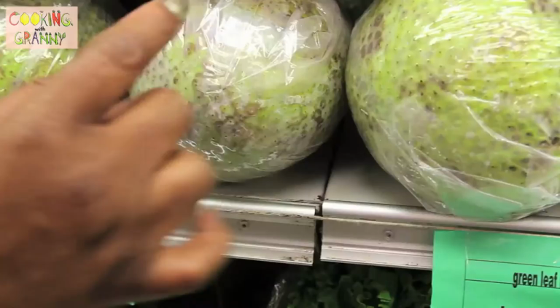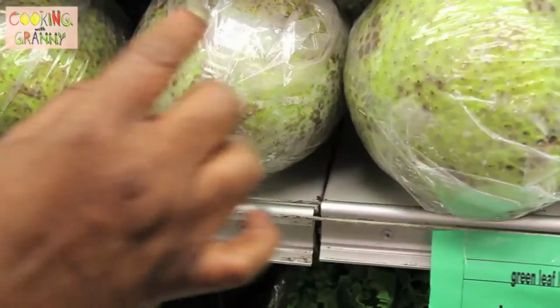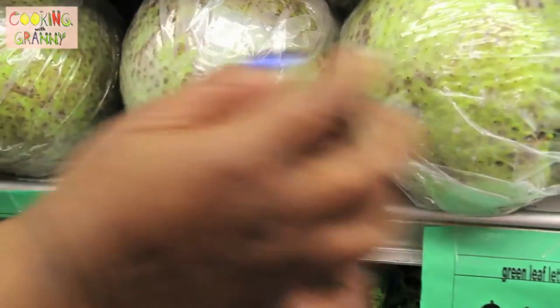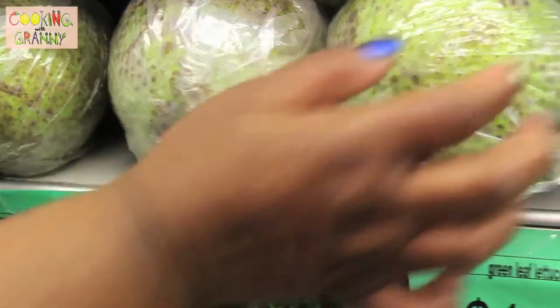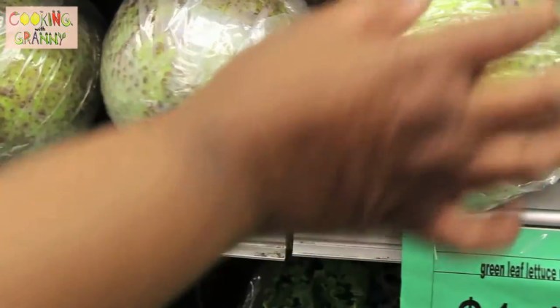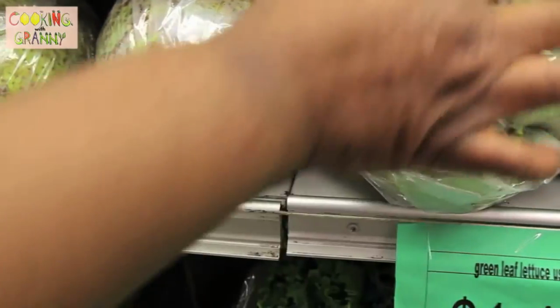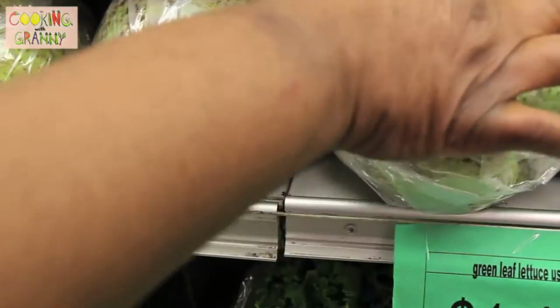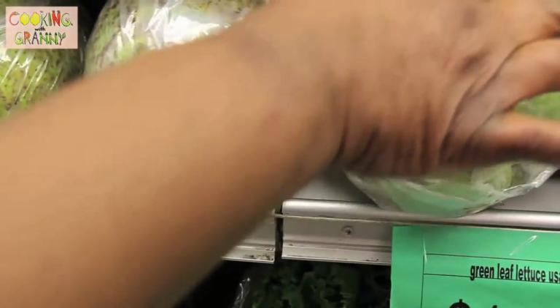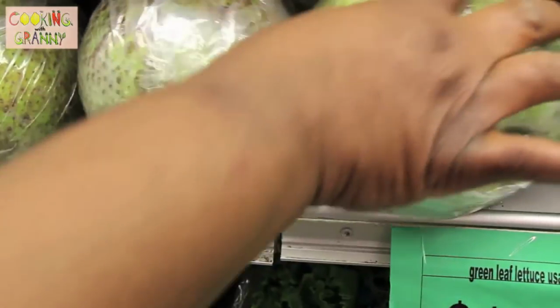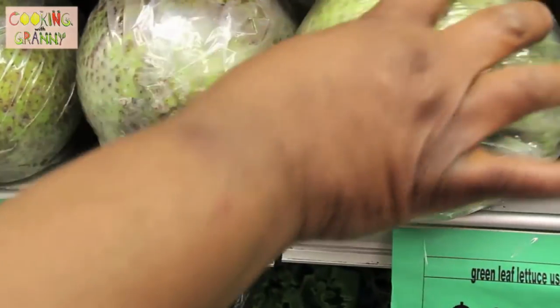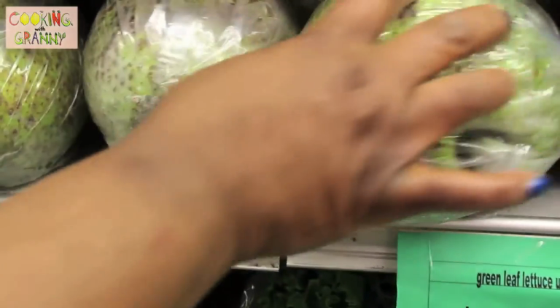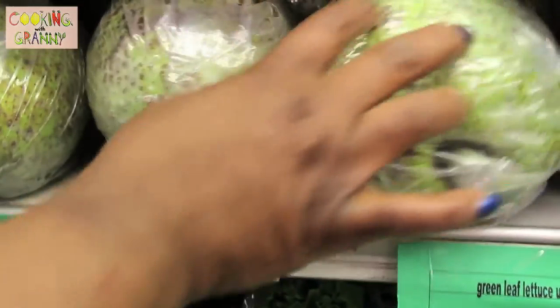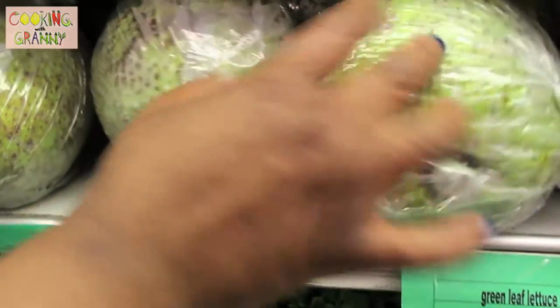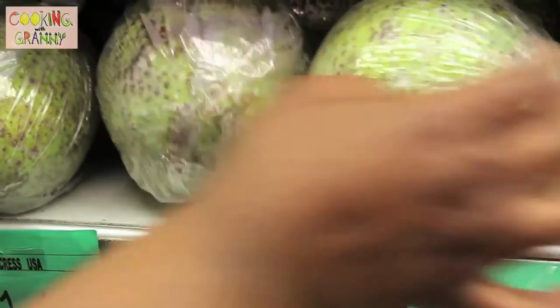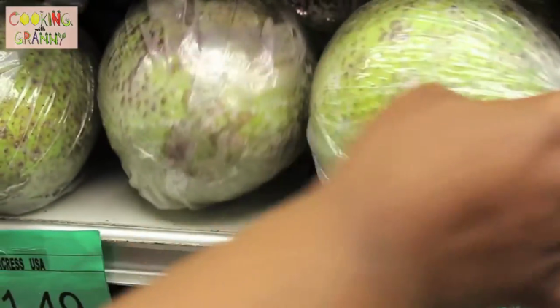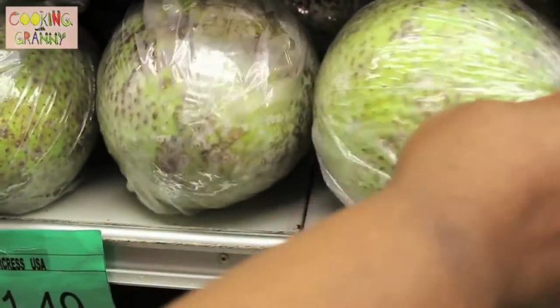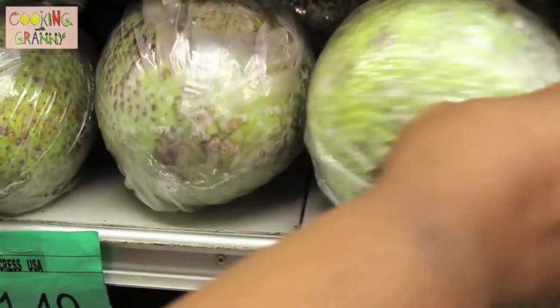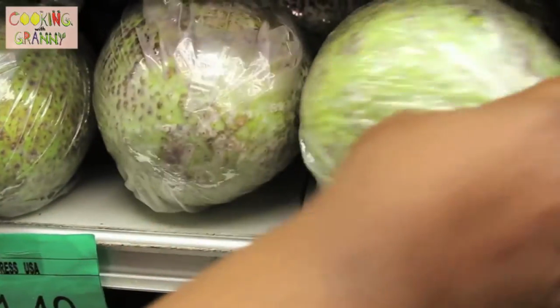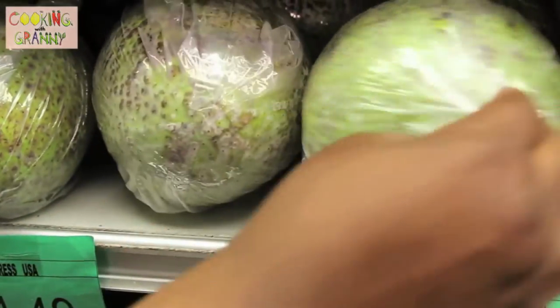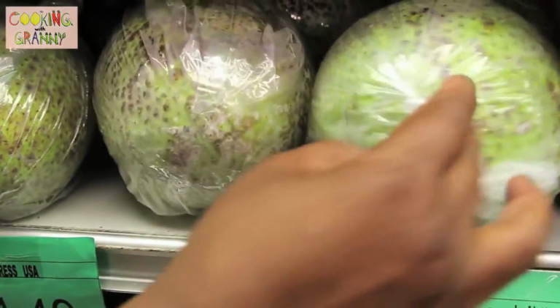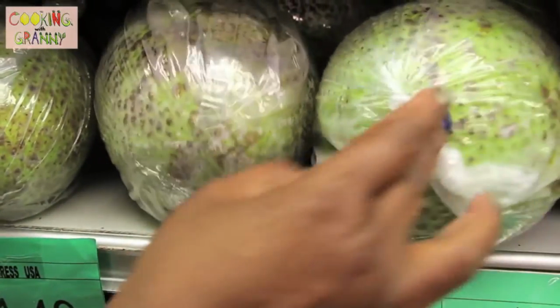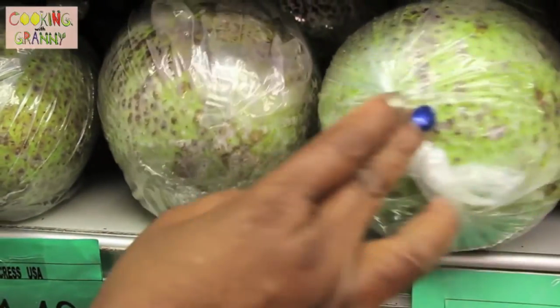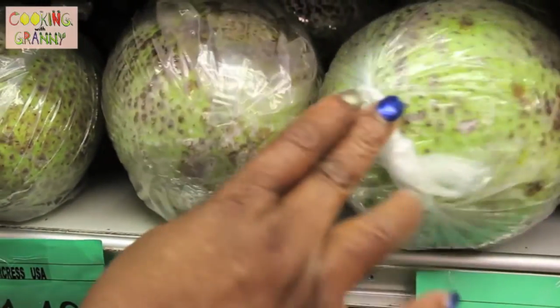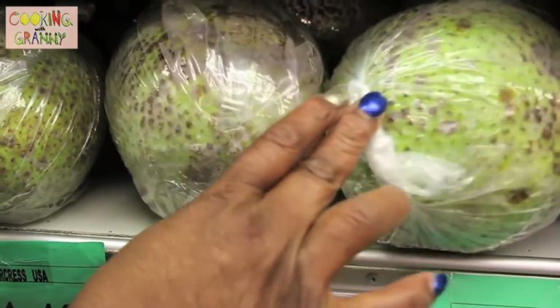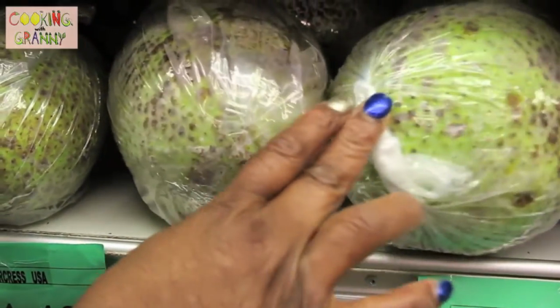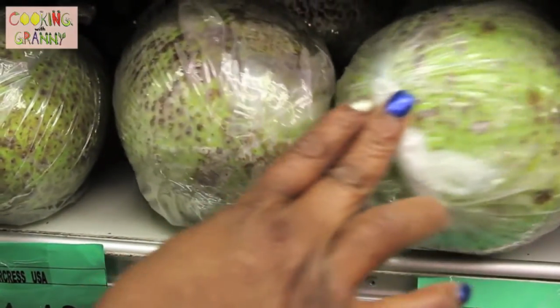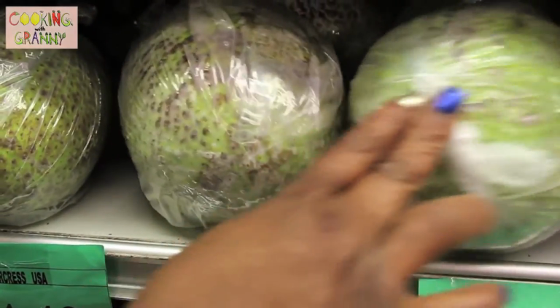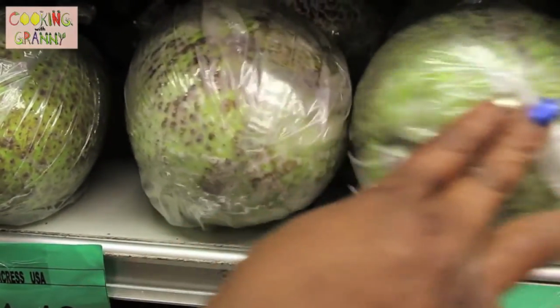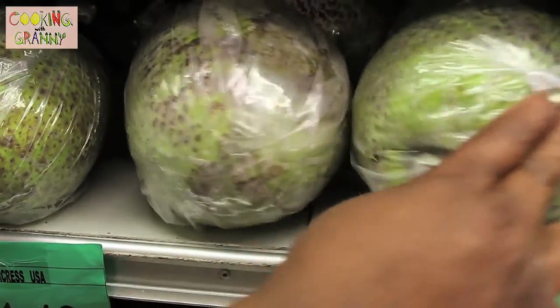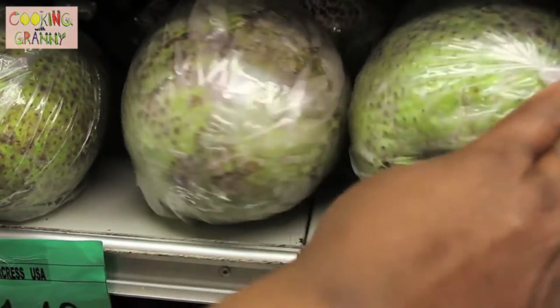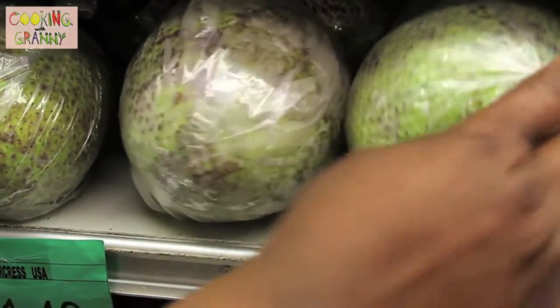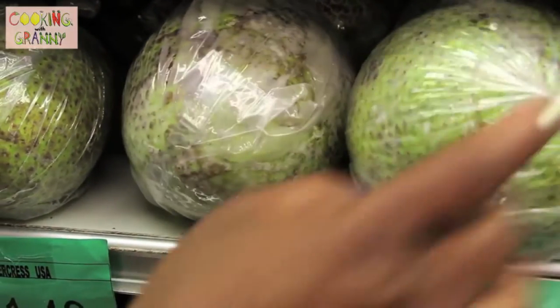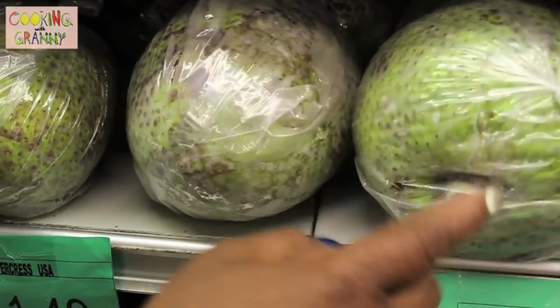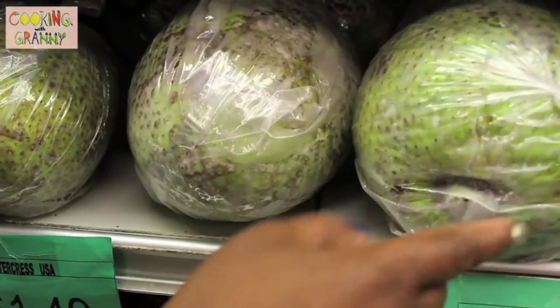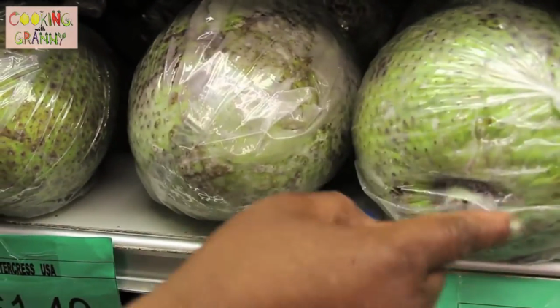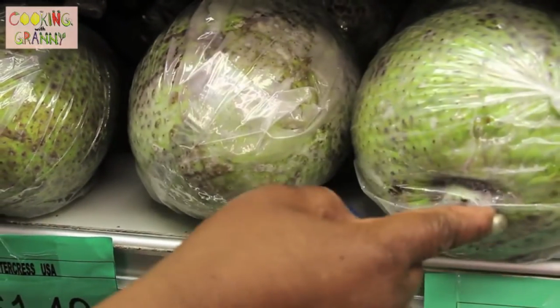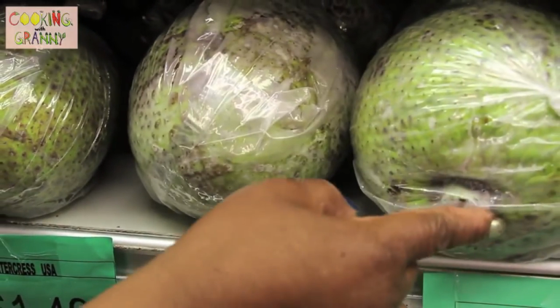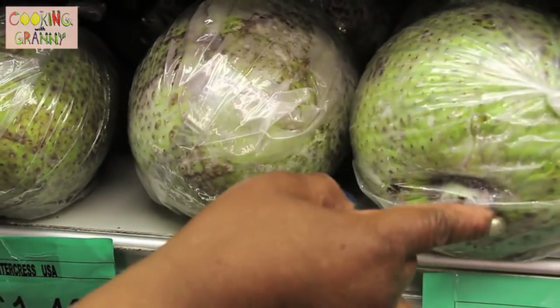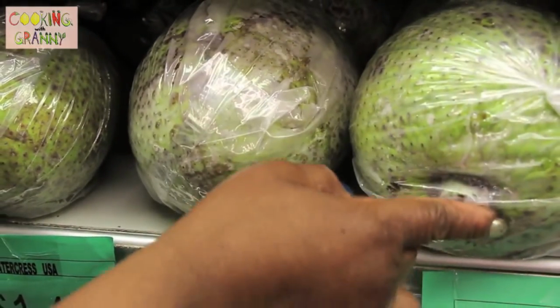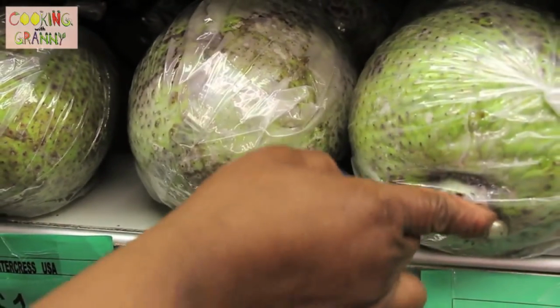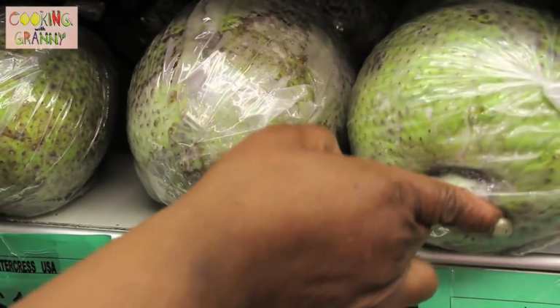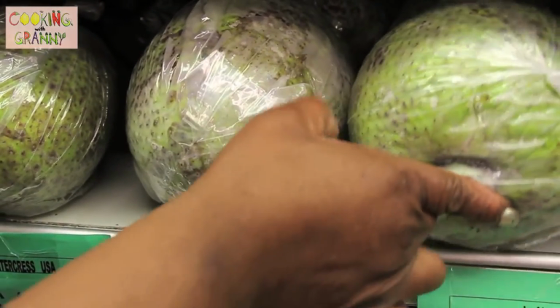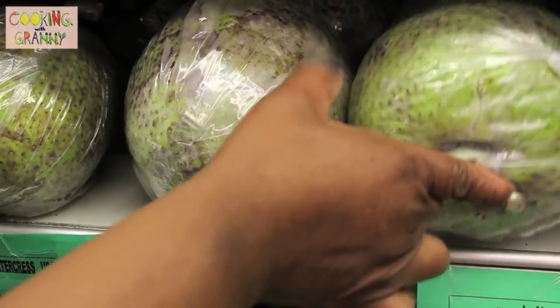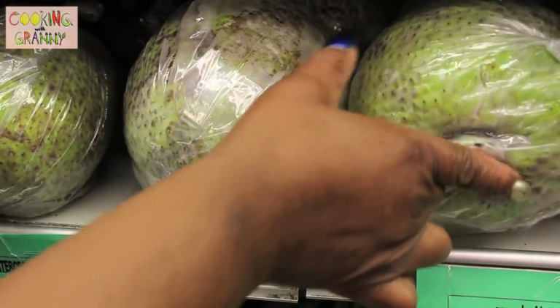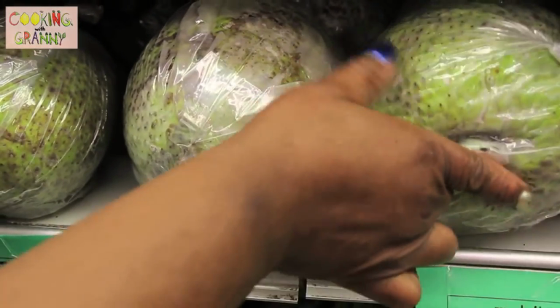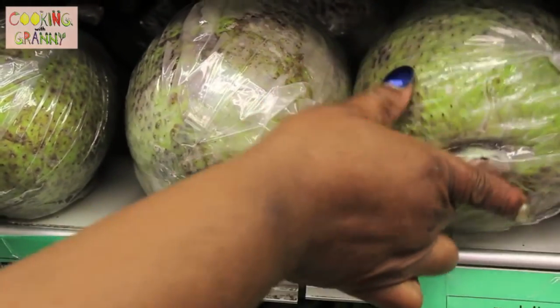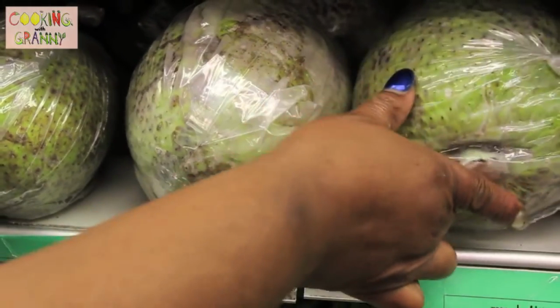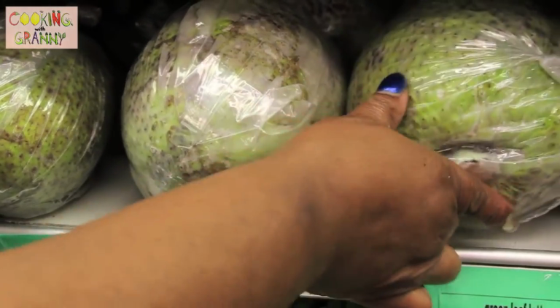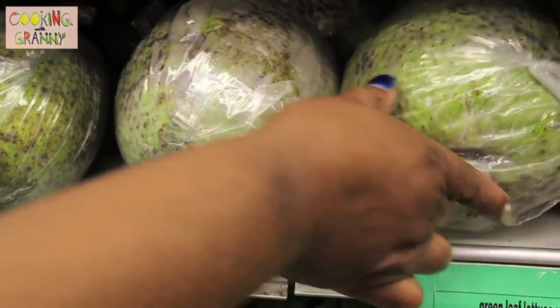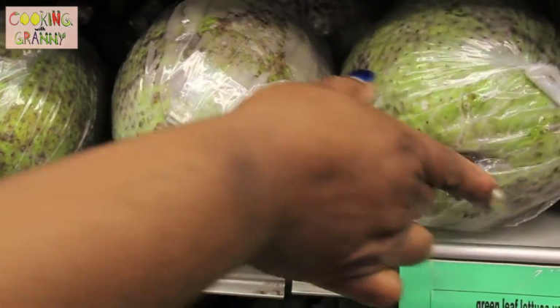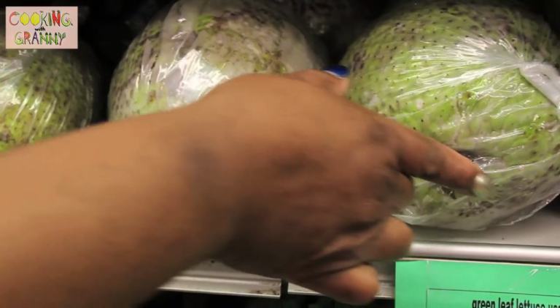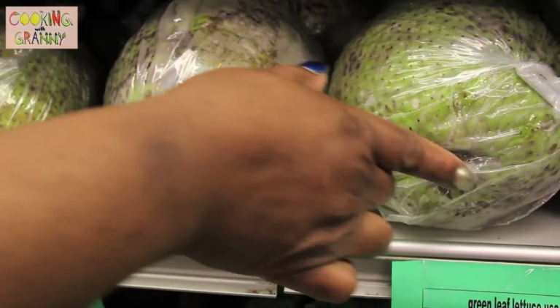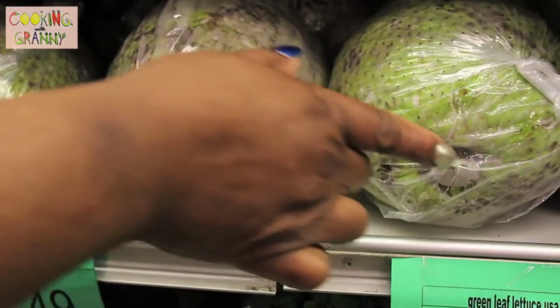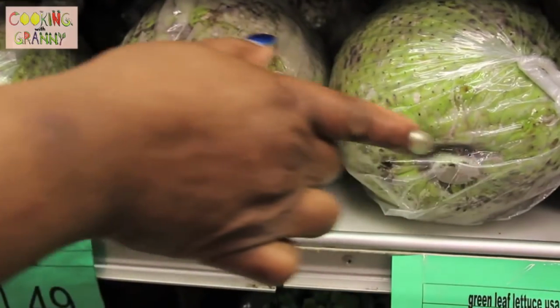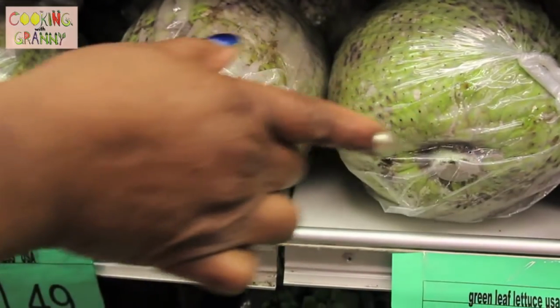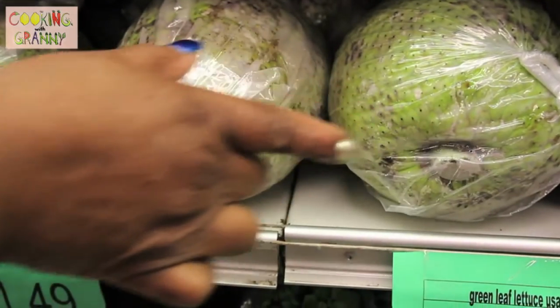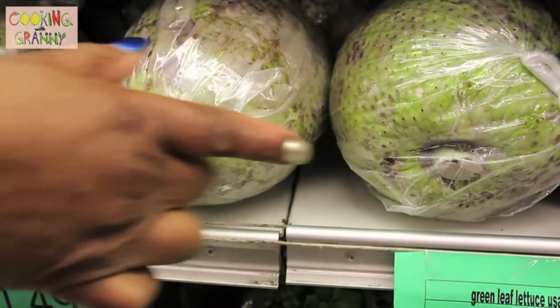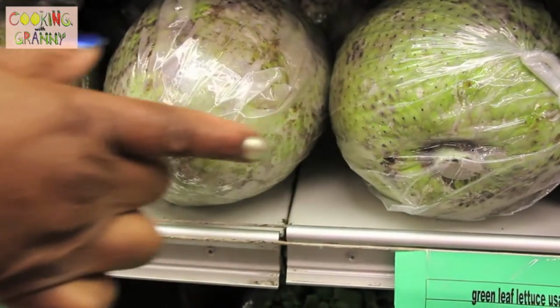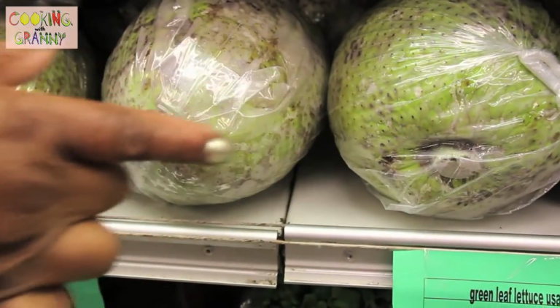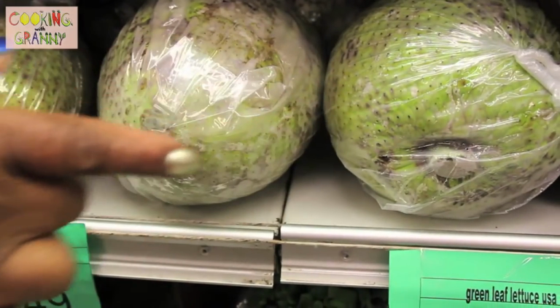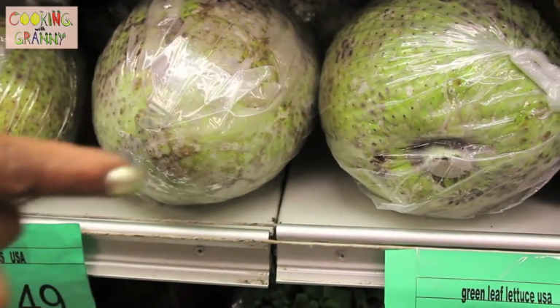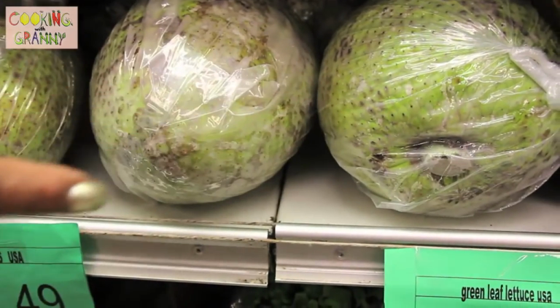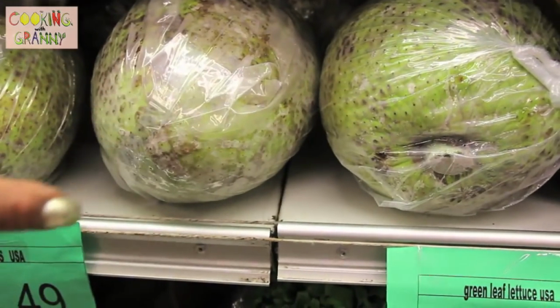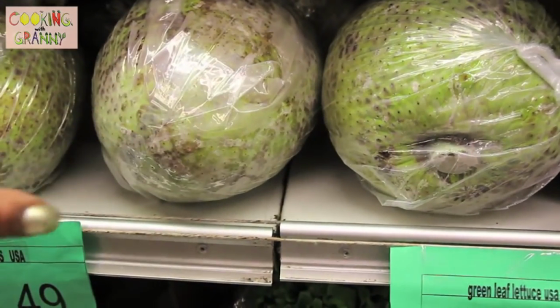This is what you call breadfruit, and it's actually a staple from almost all Caribbean islands.